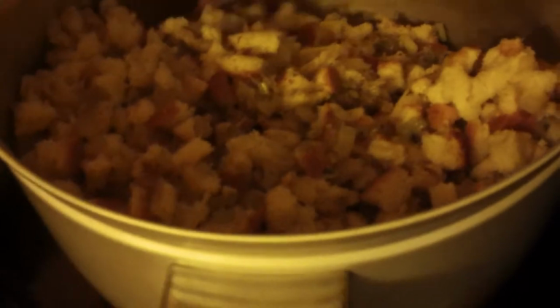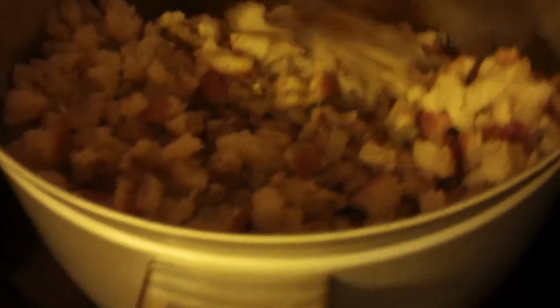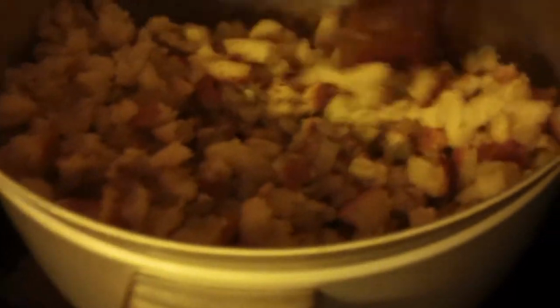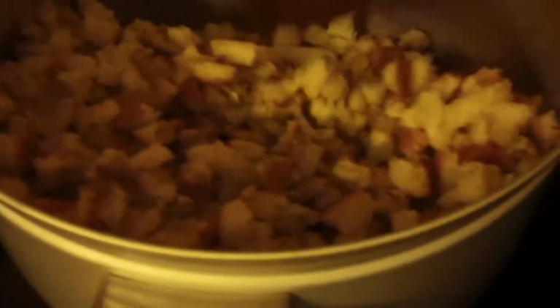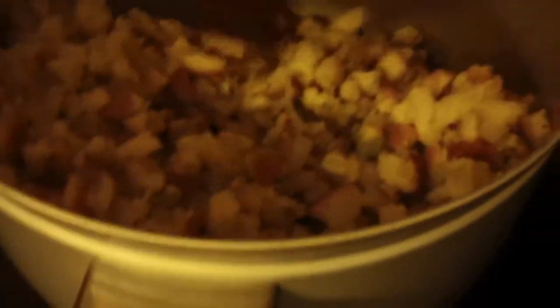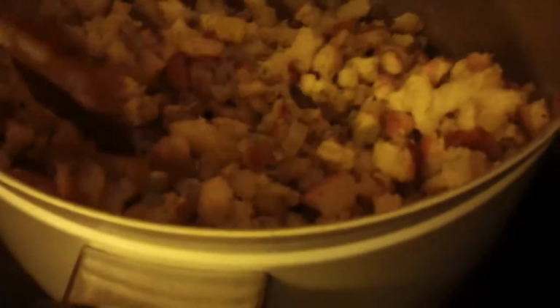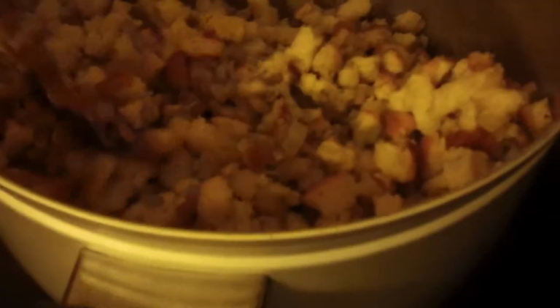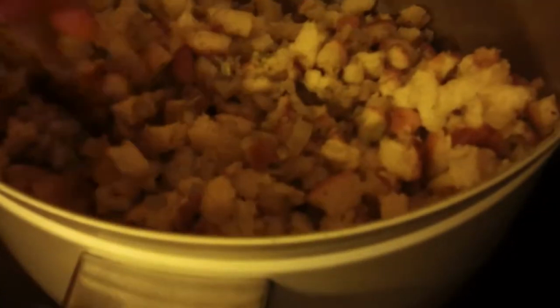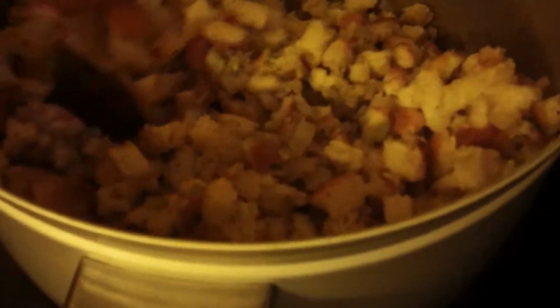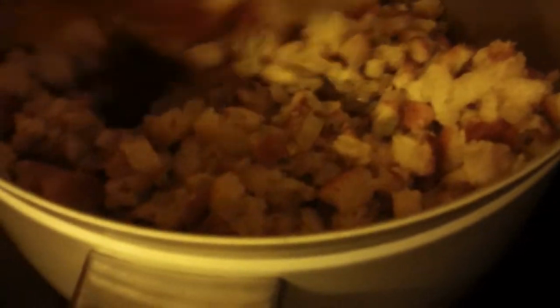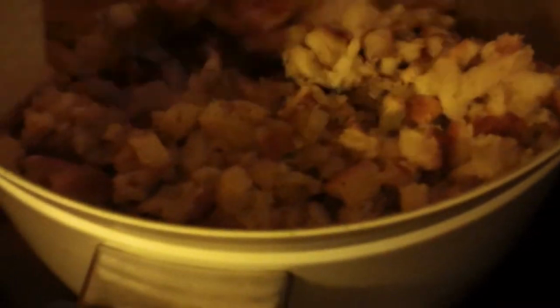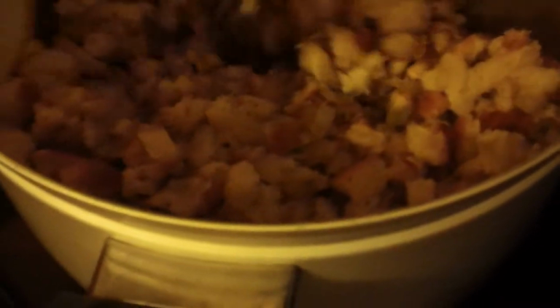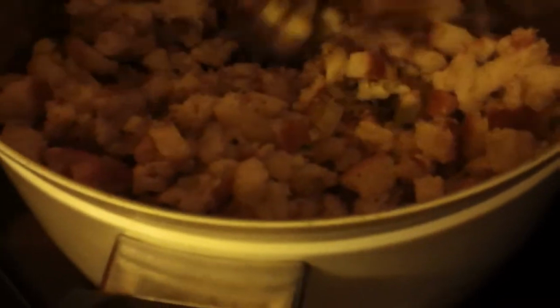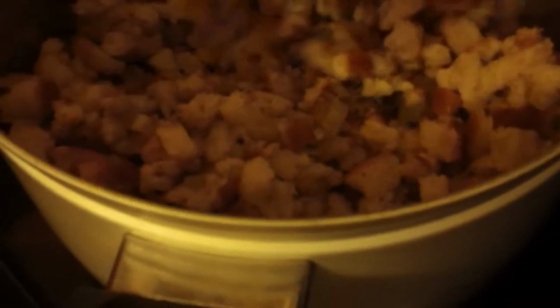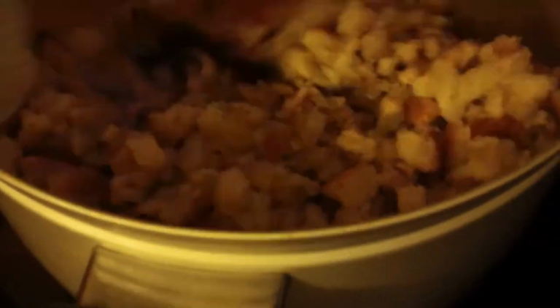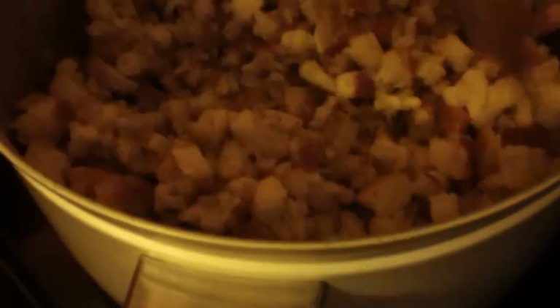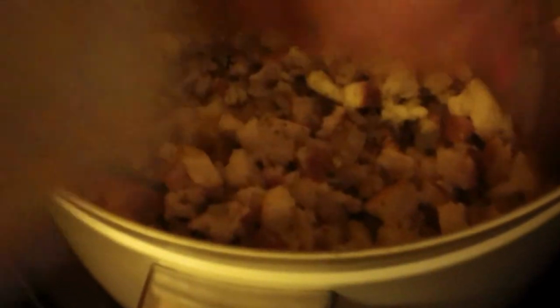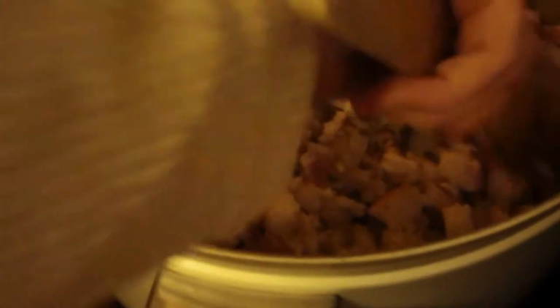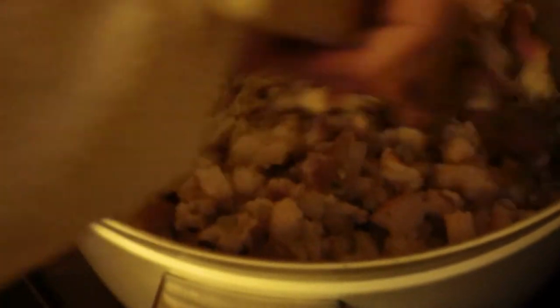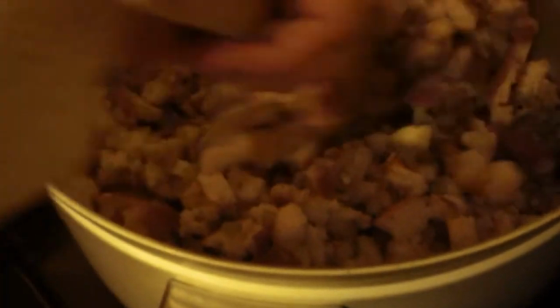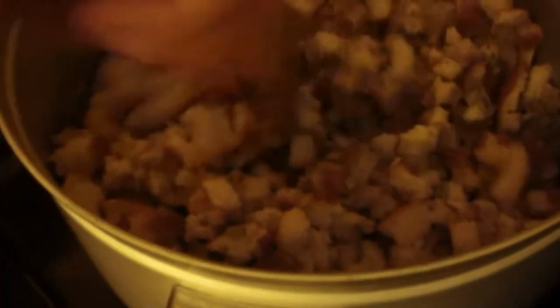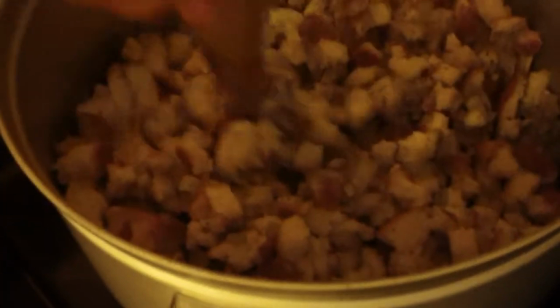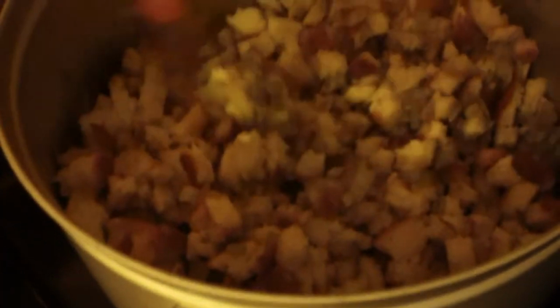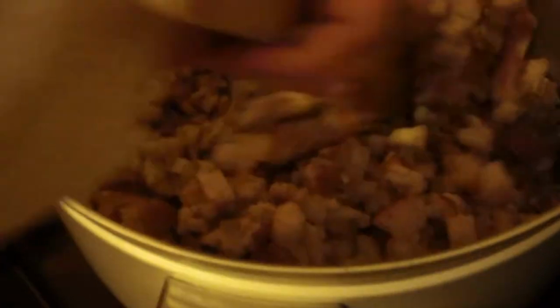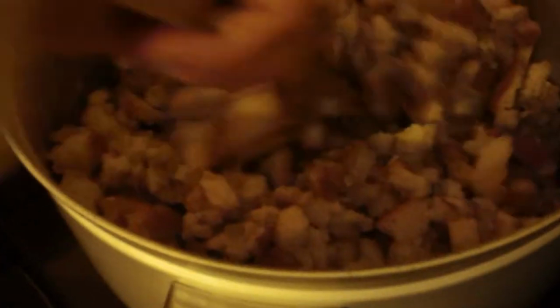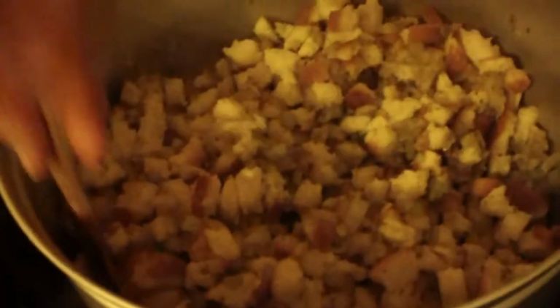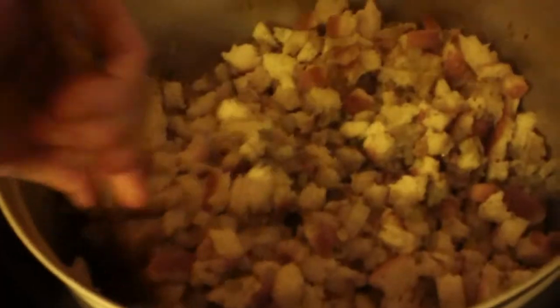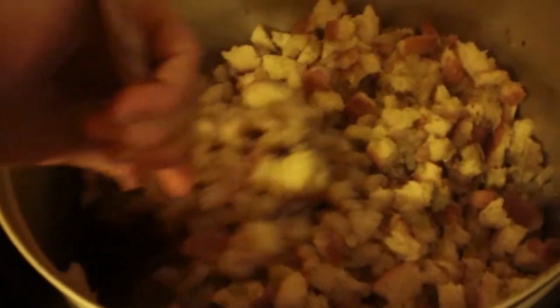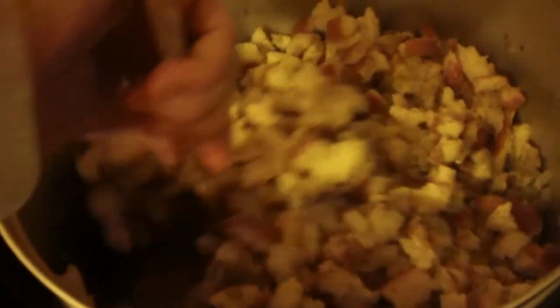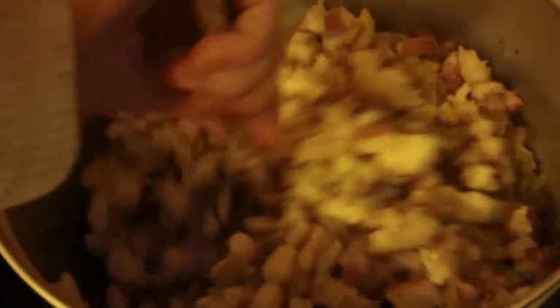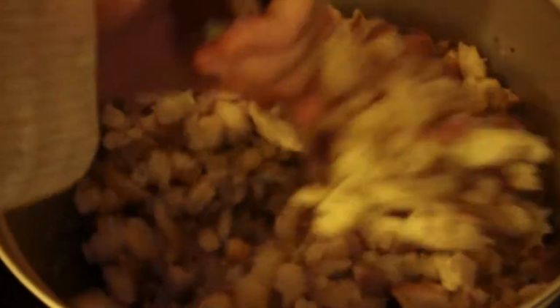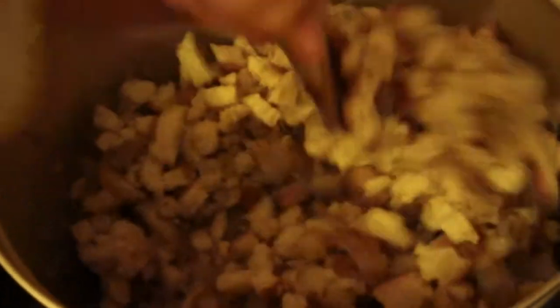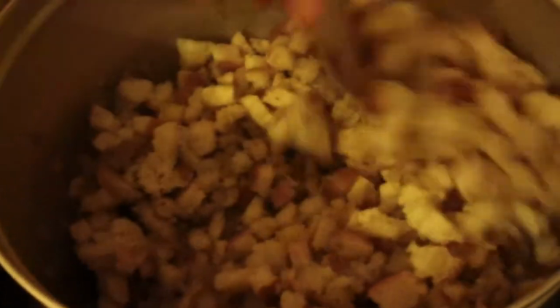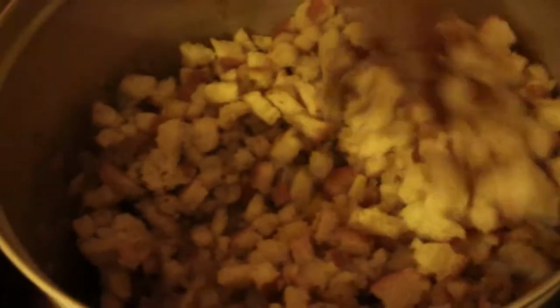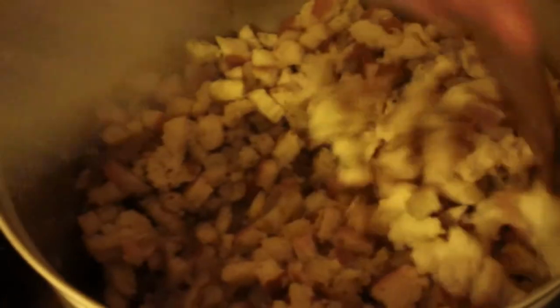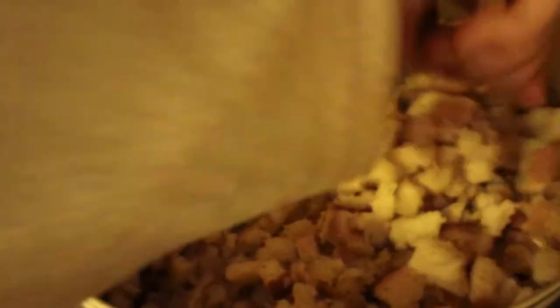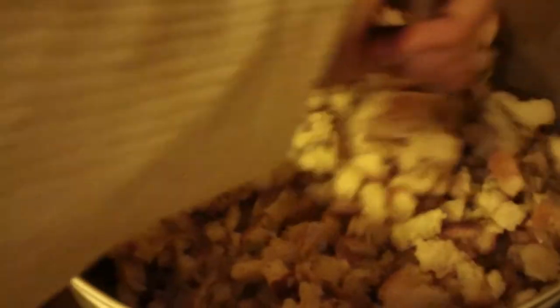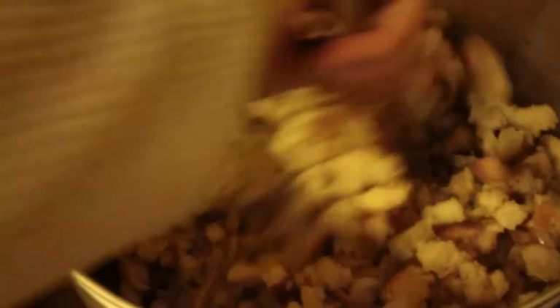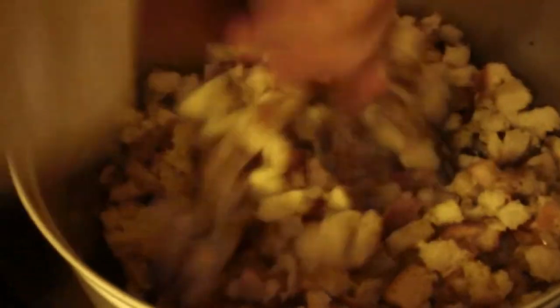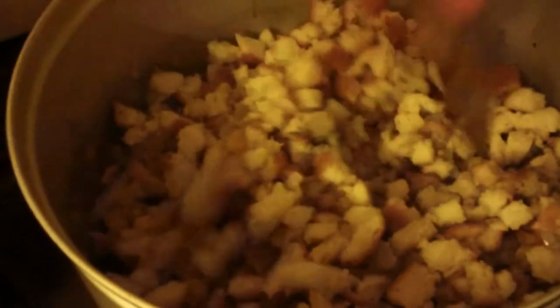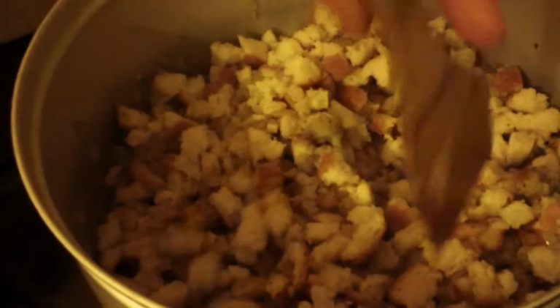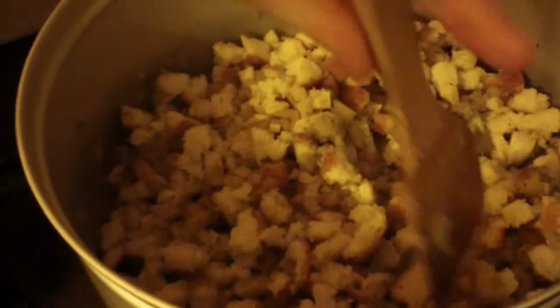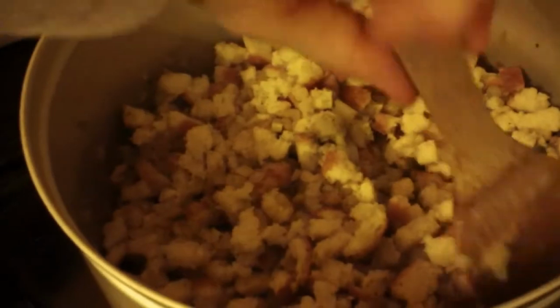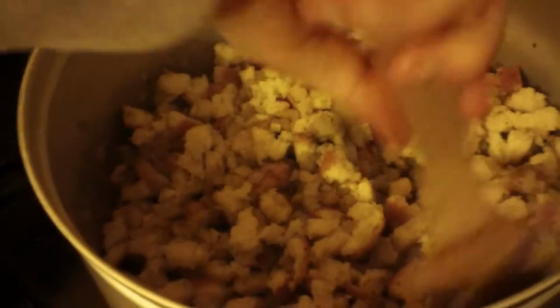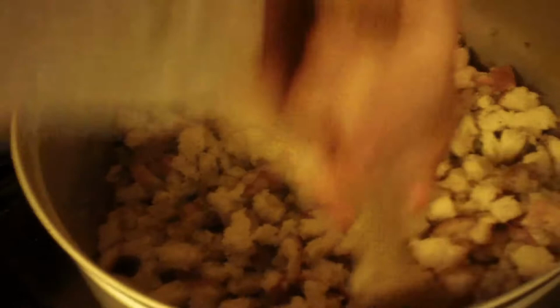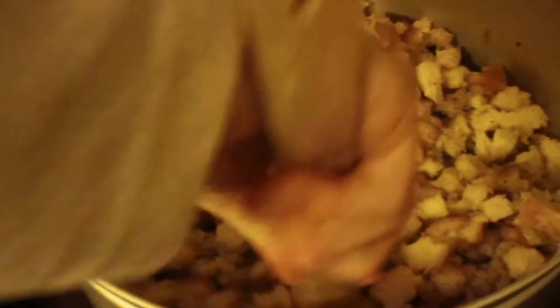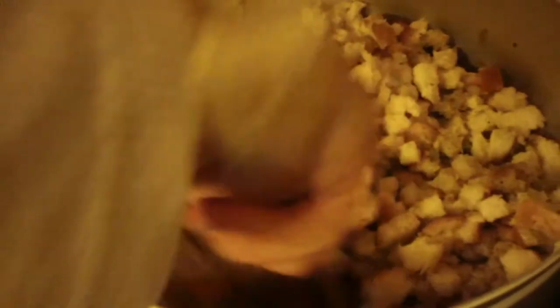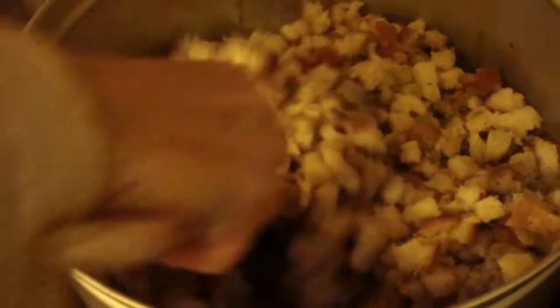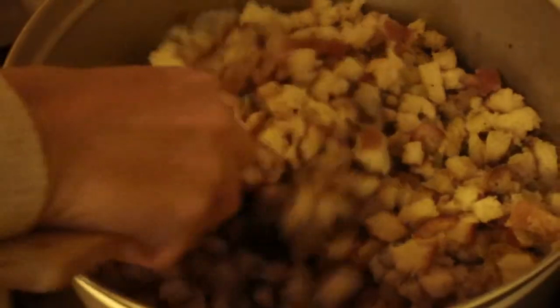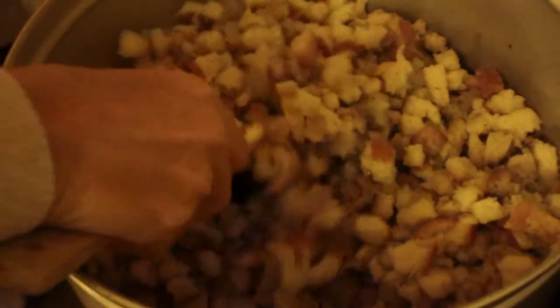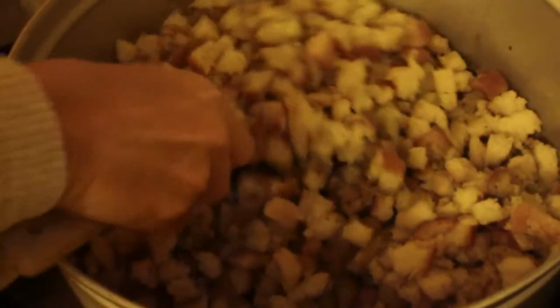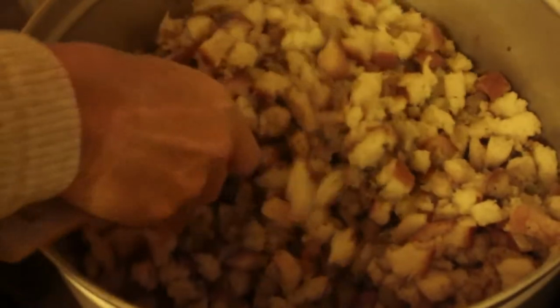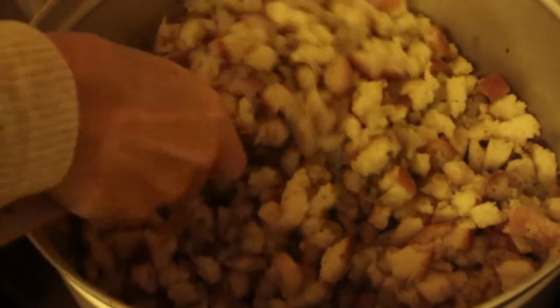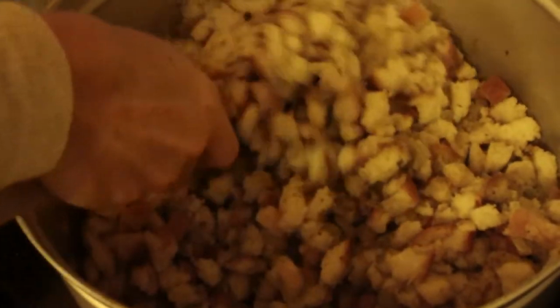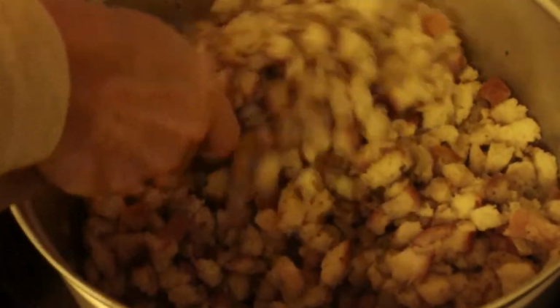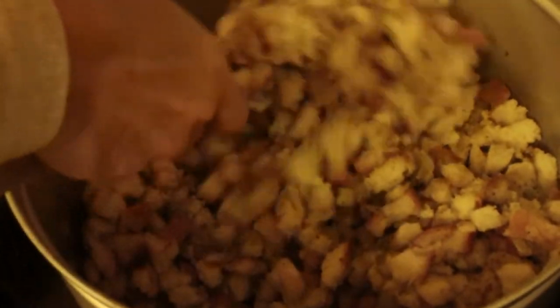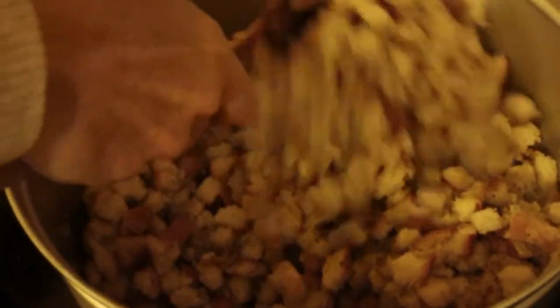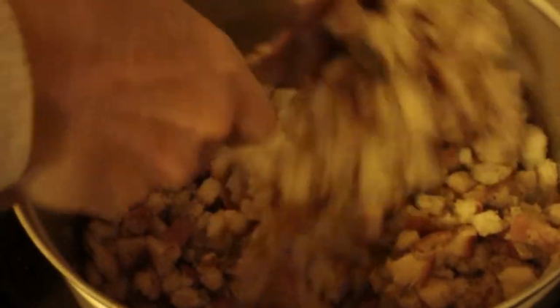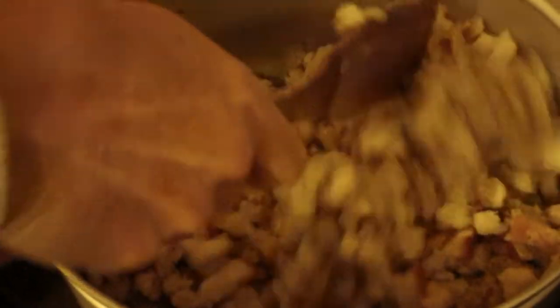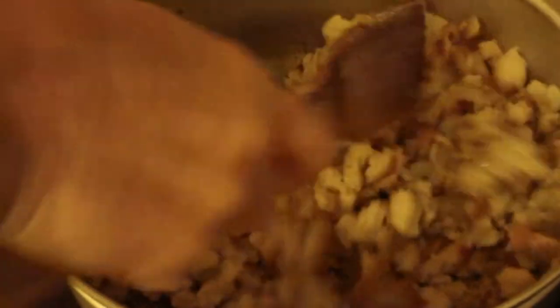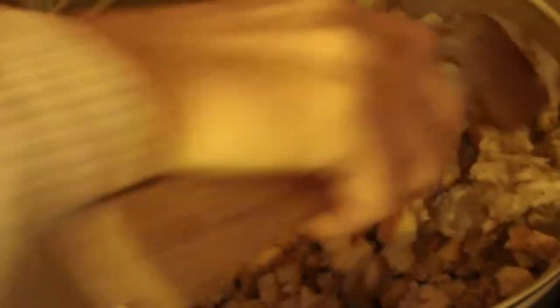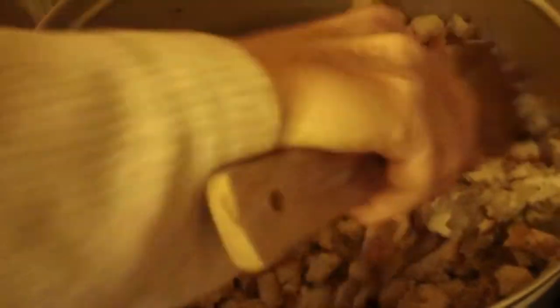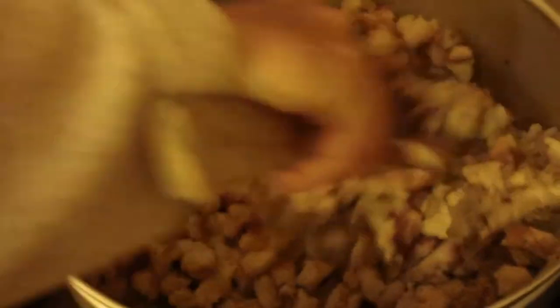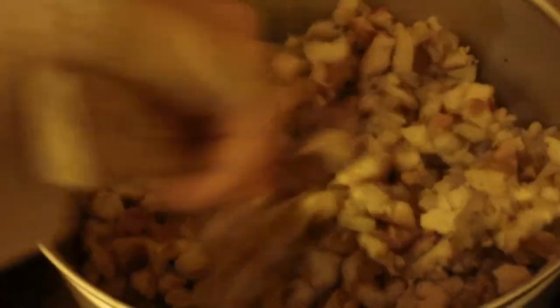Onion, celery, butter, poultry seasoning, and bread. And salt. That's it.